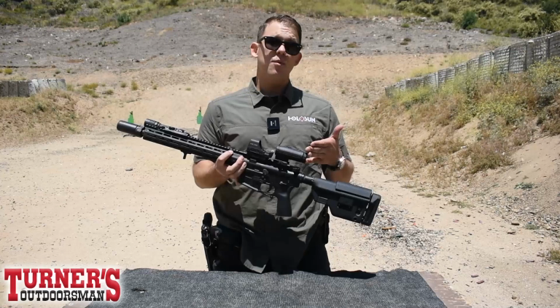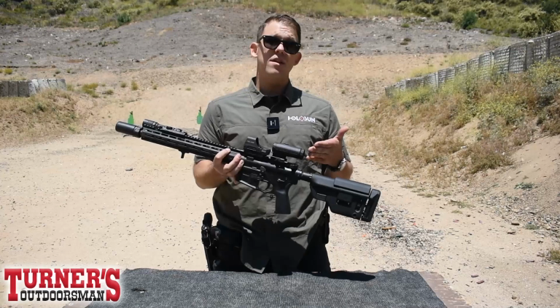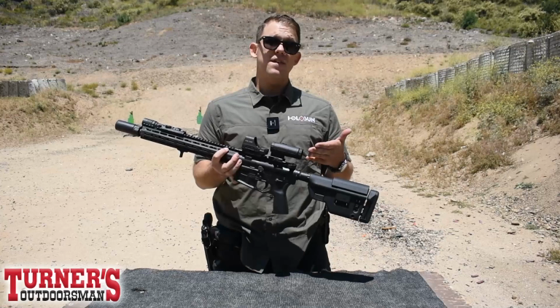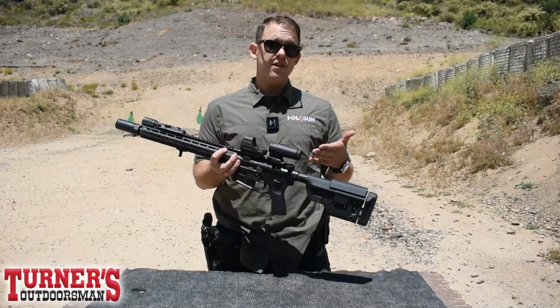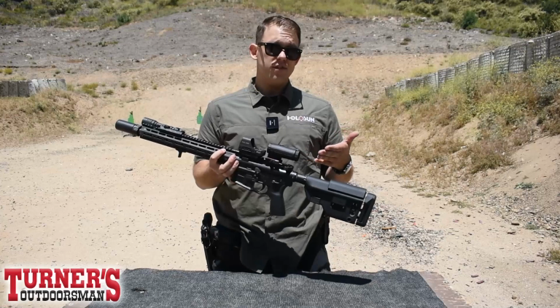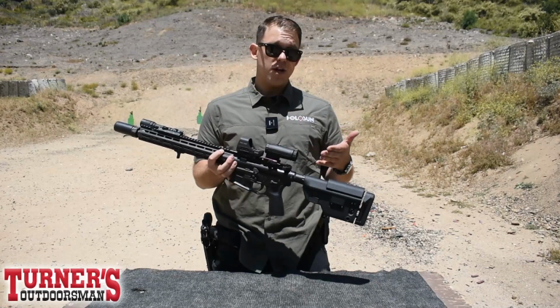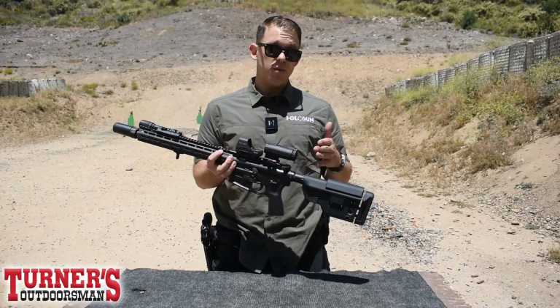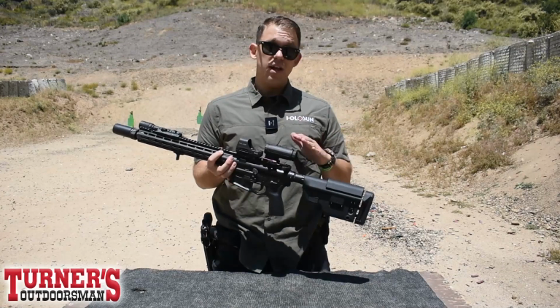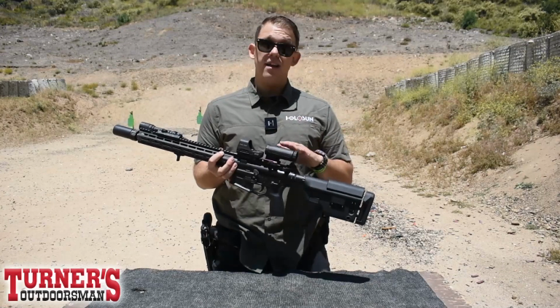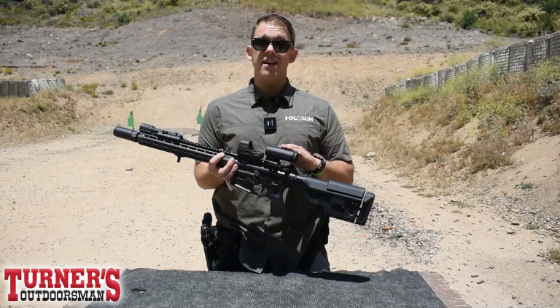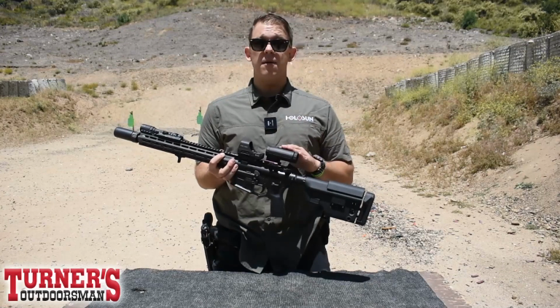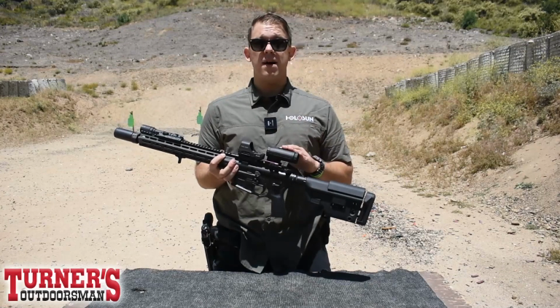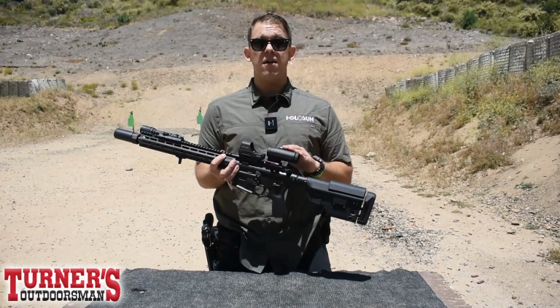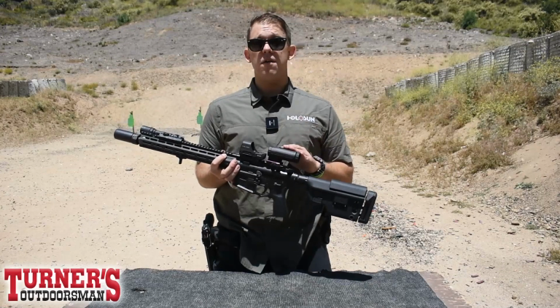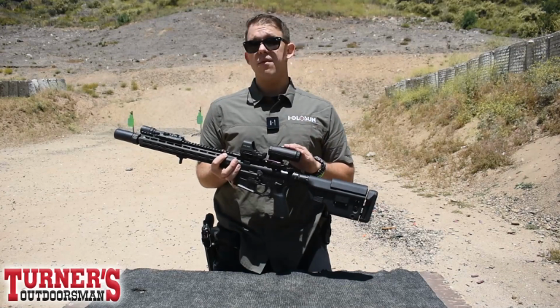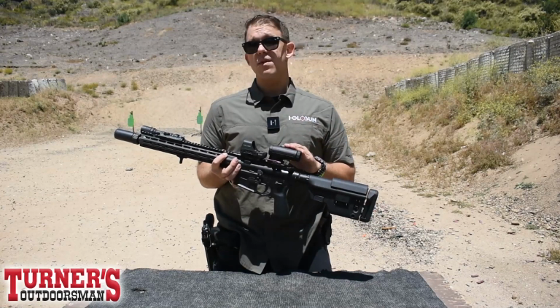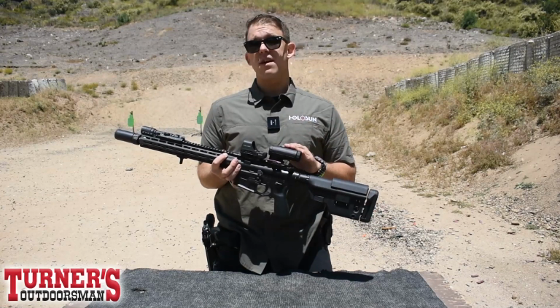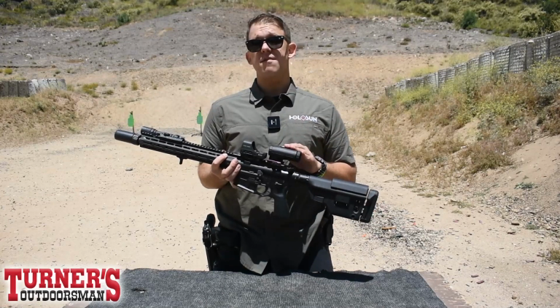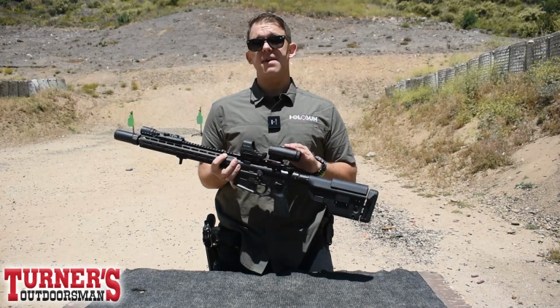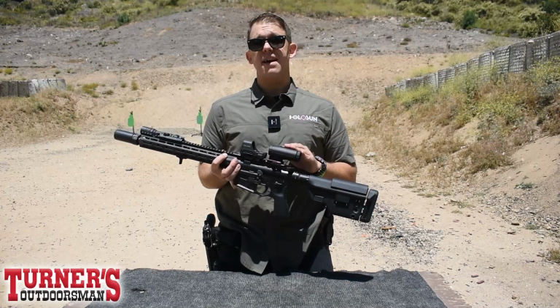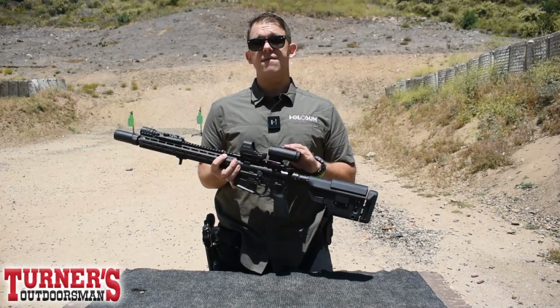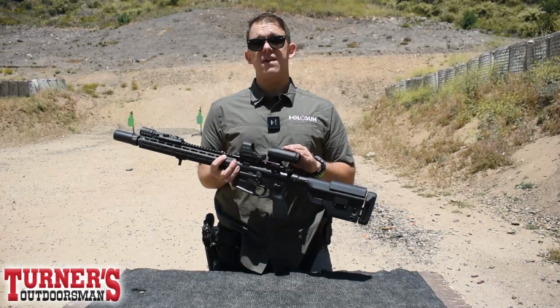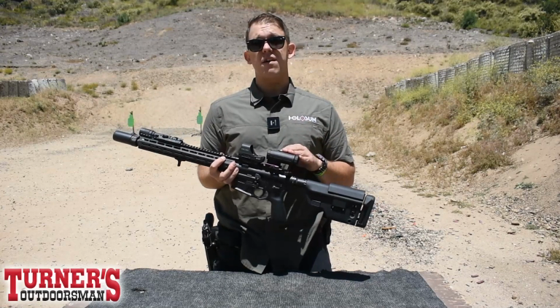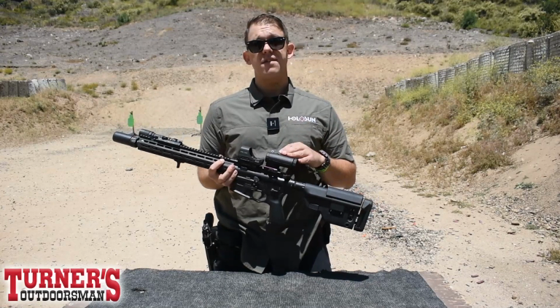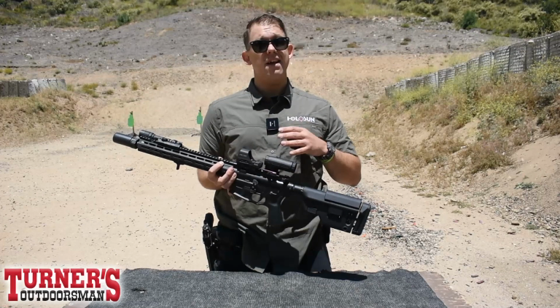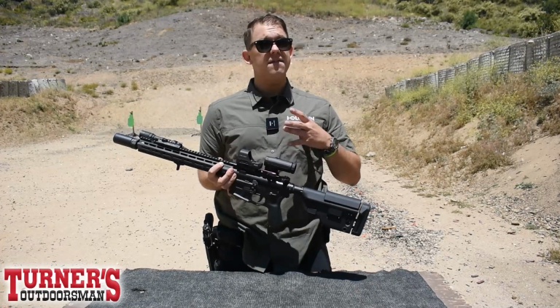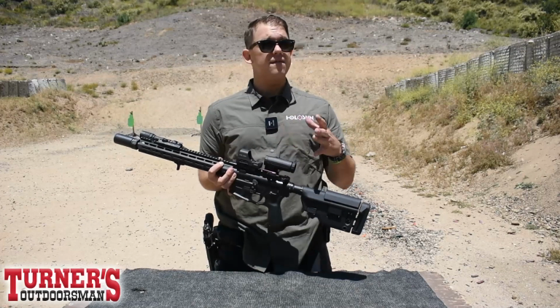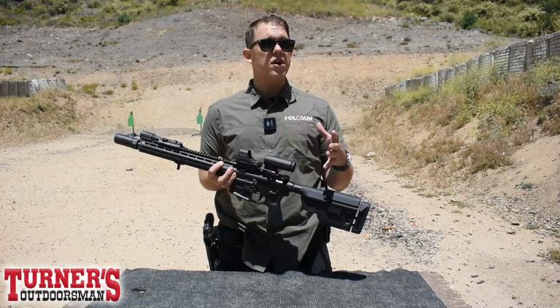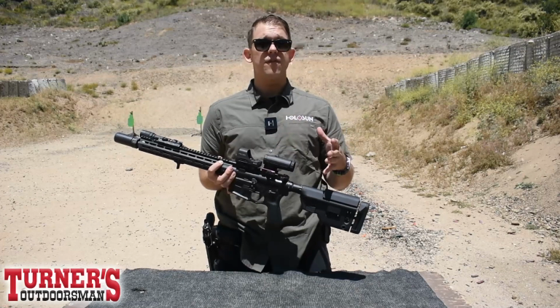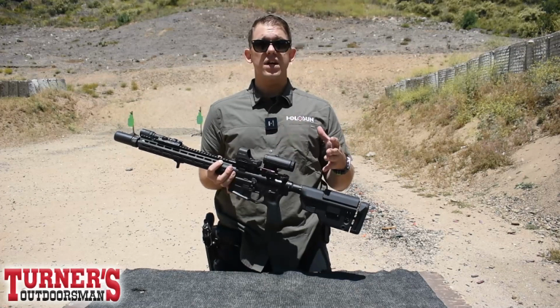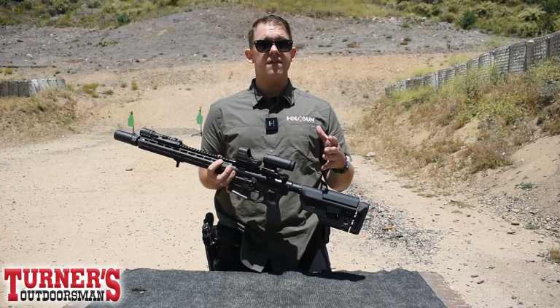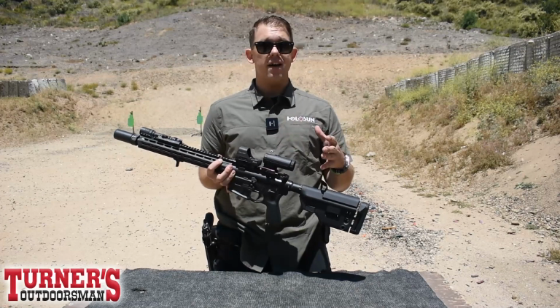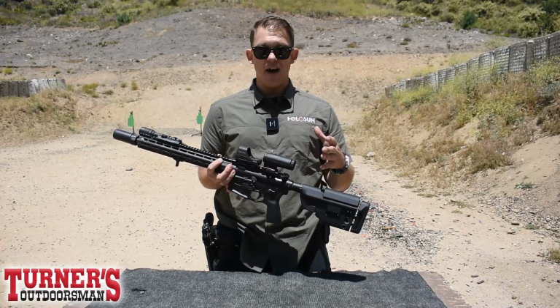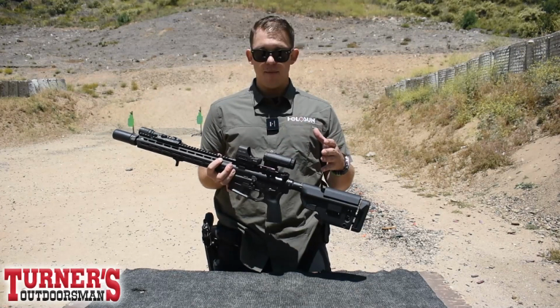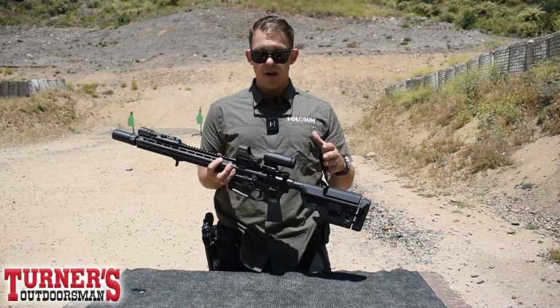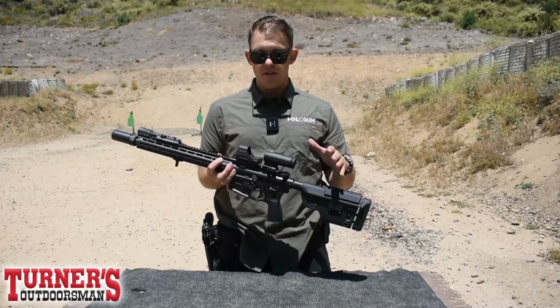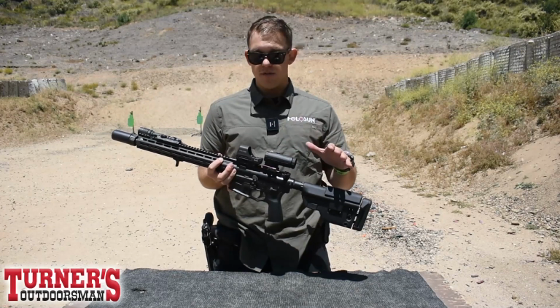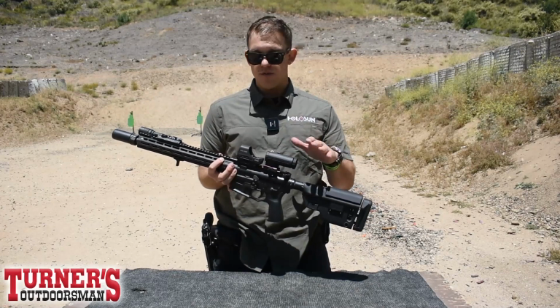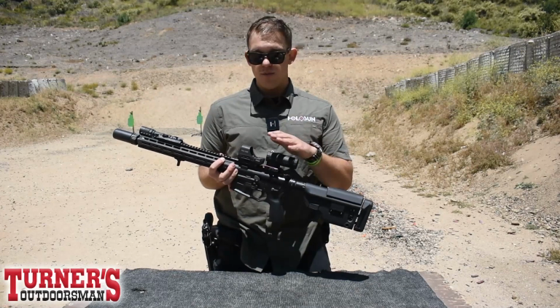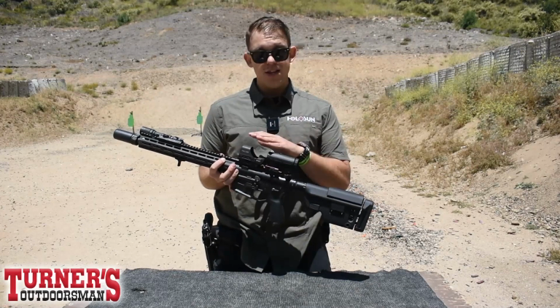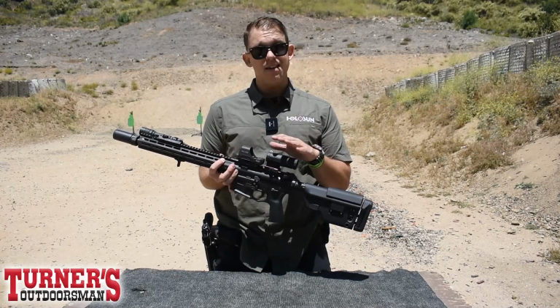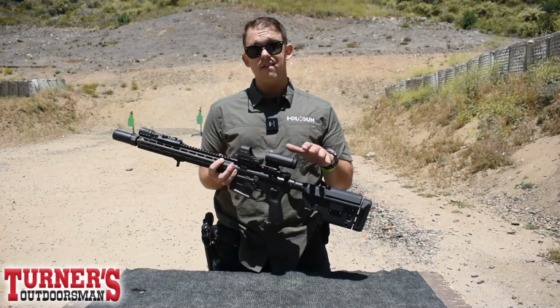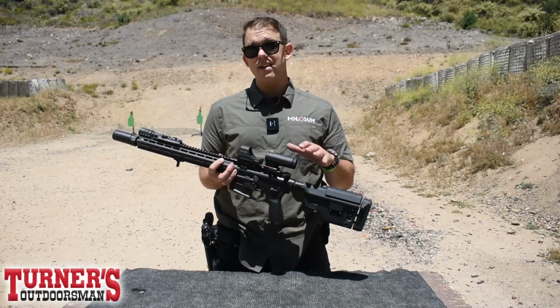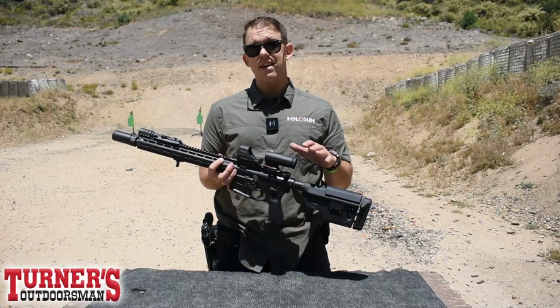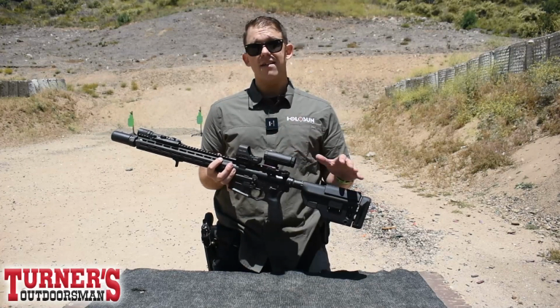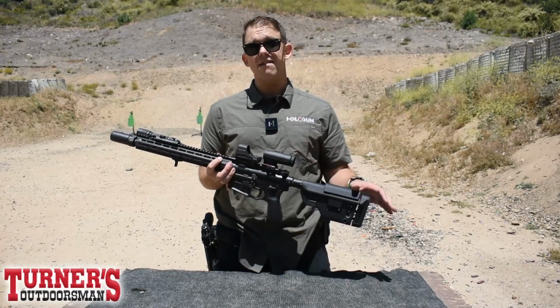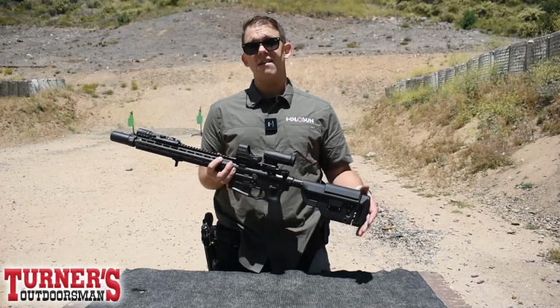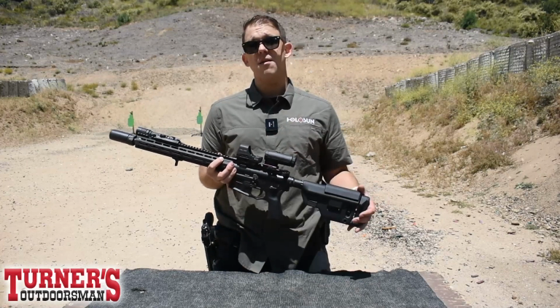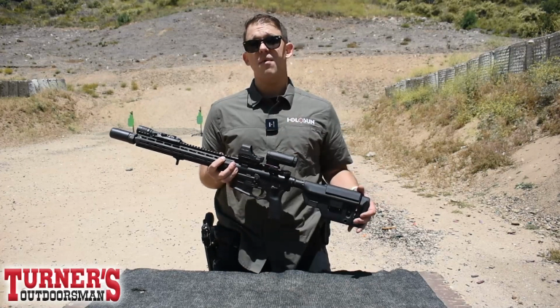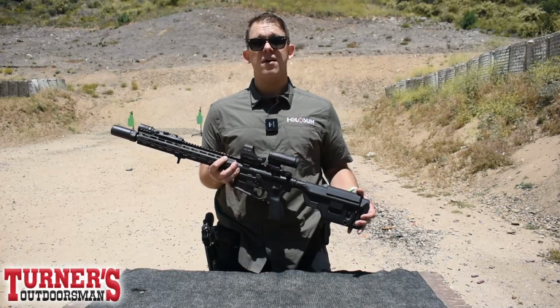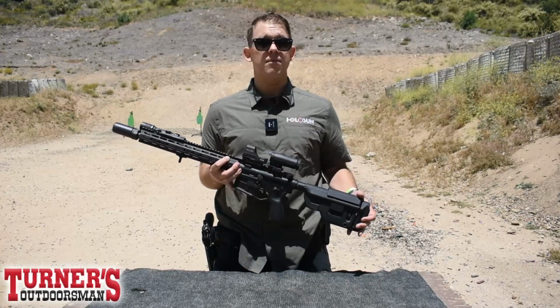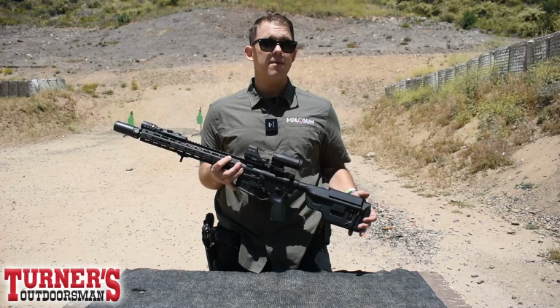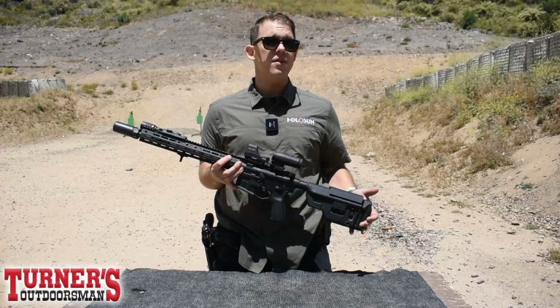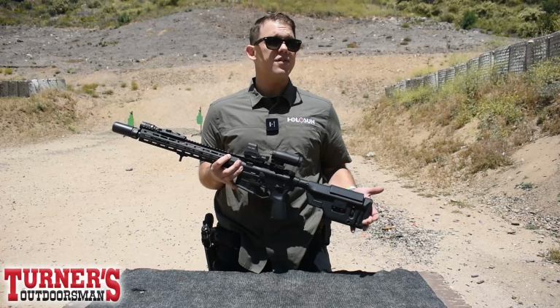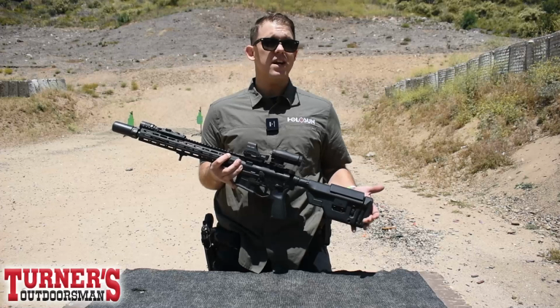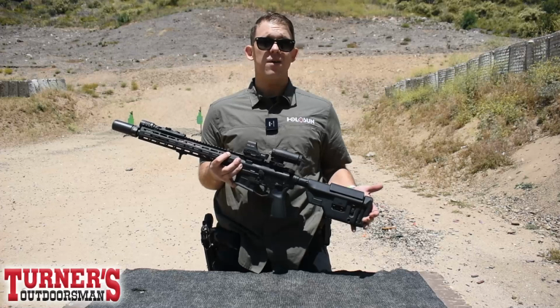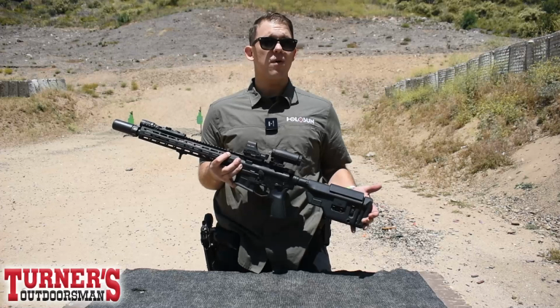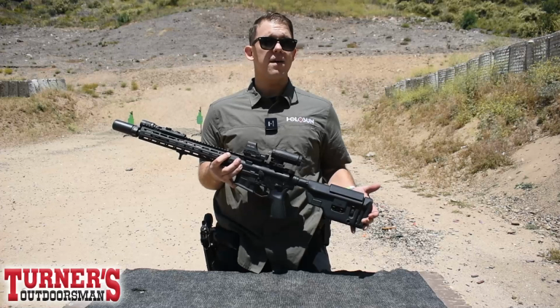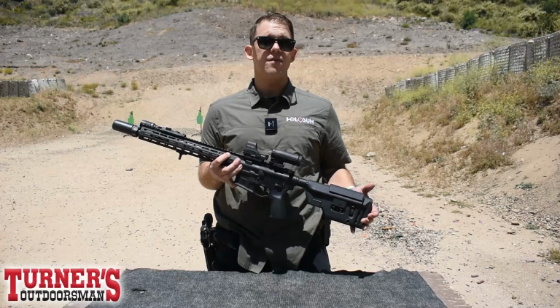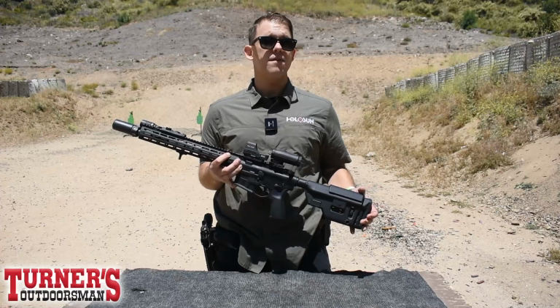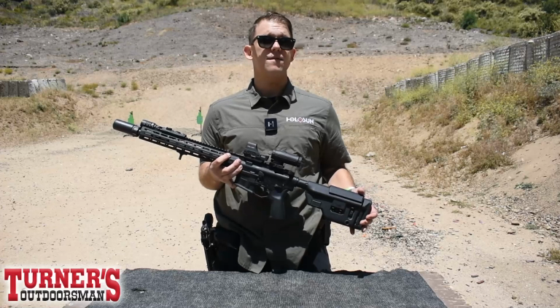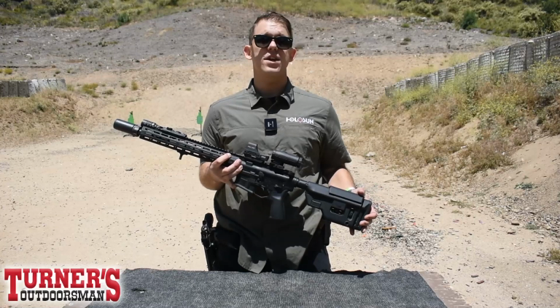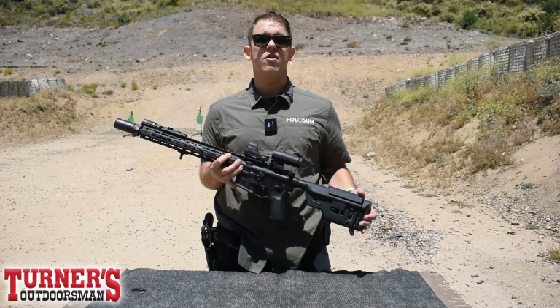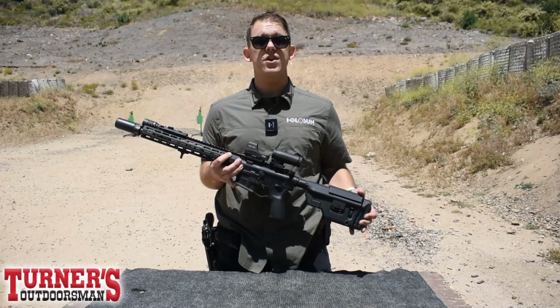One of the features that I really like about our 3X magnifier is it has a very forgiving eye box, so it's really easy to get these set up on pretty much any rifle configuration.